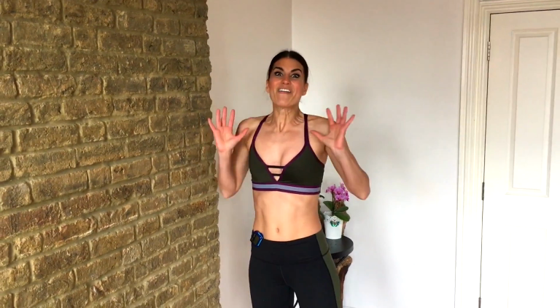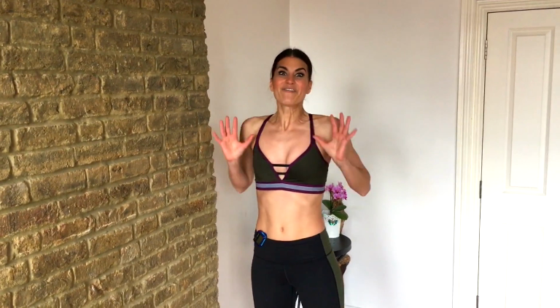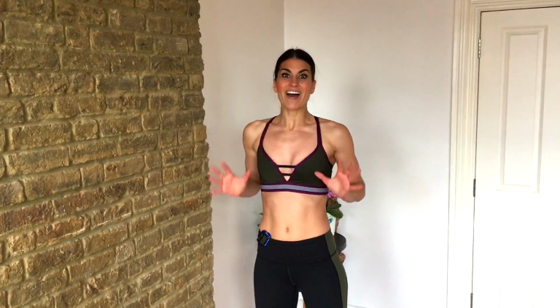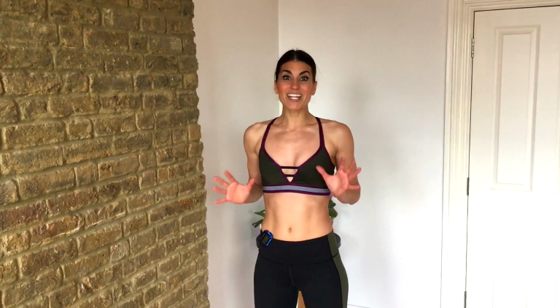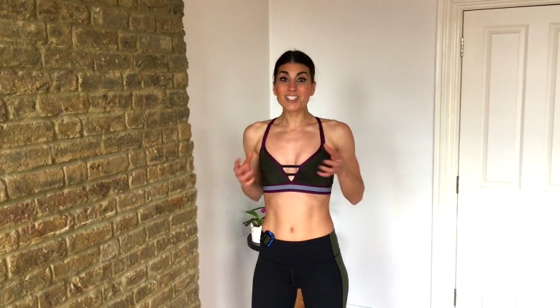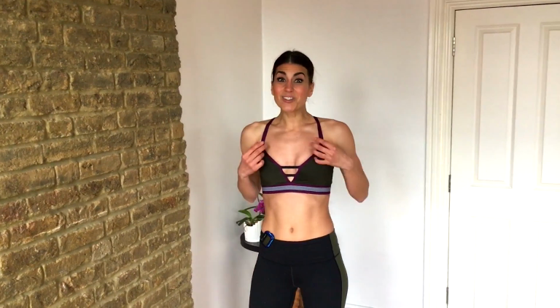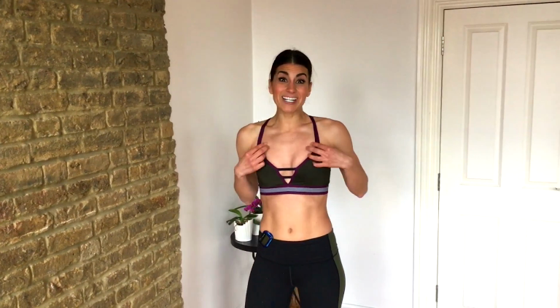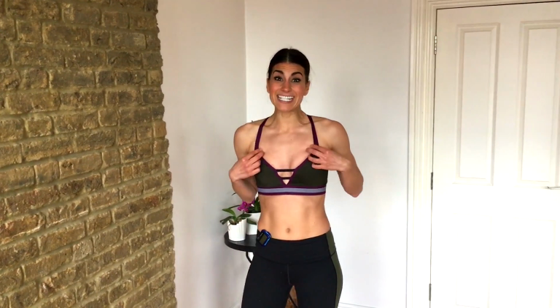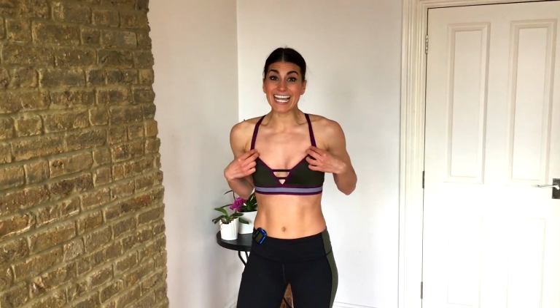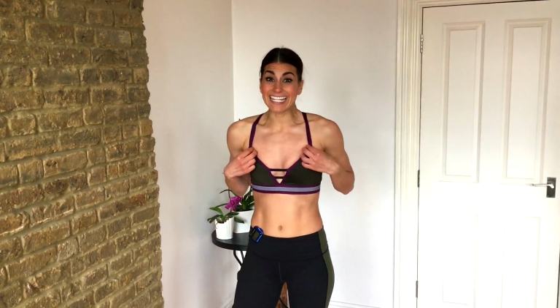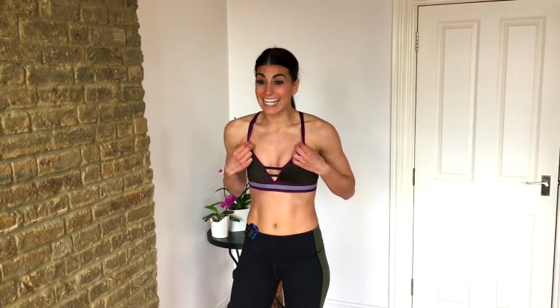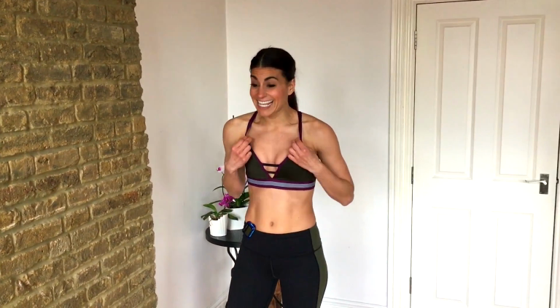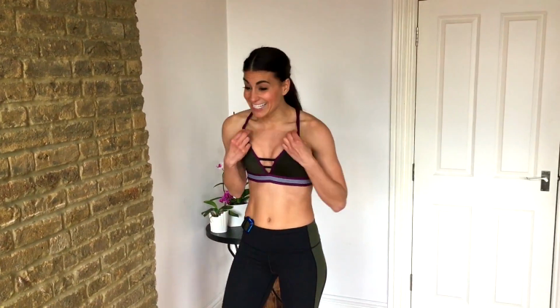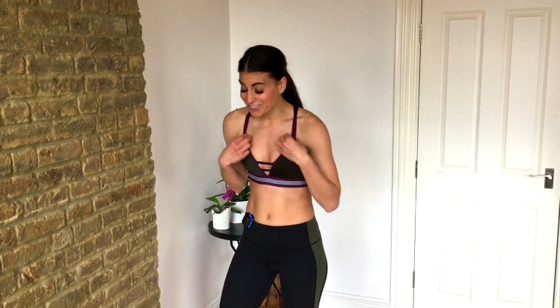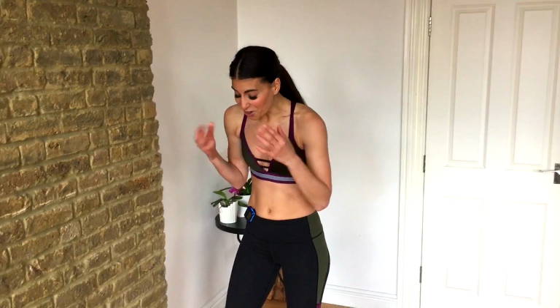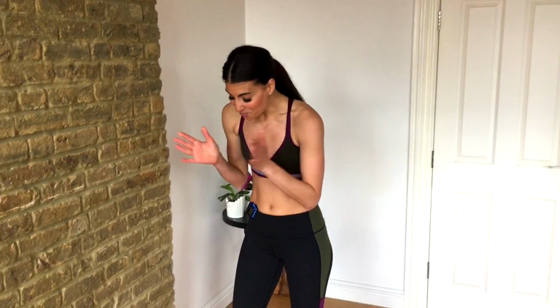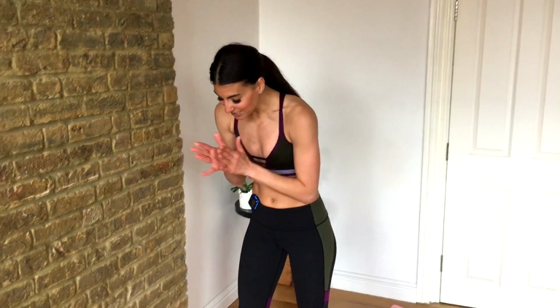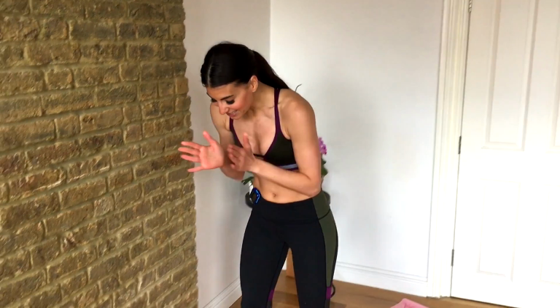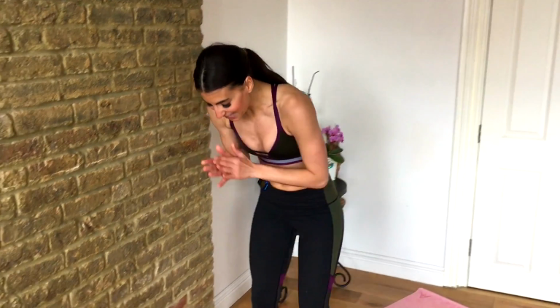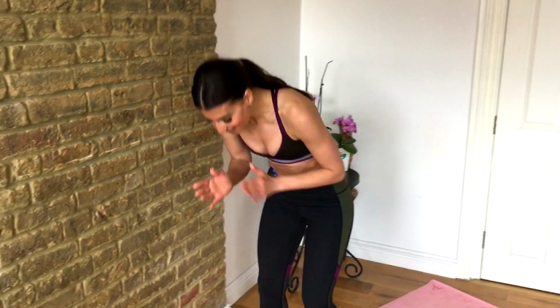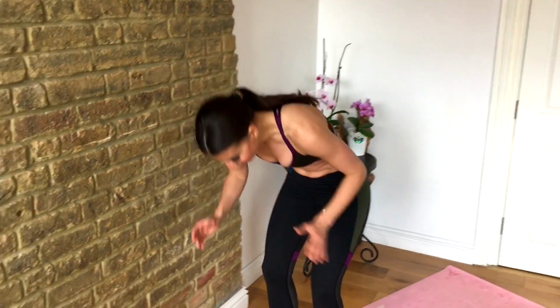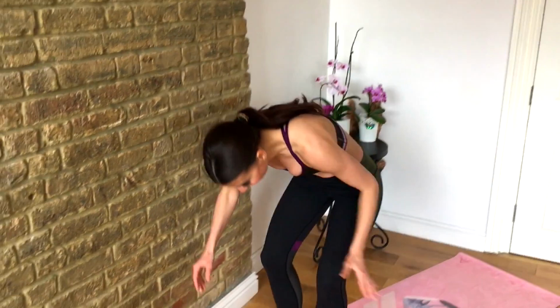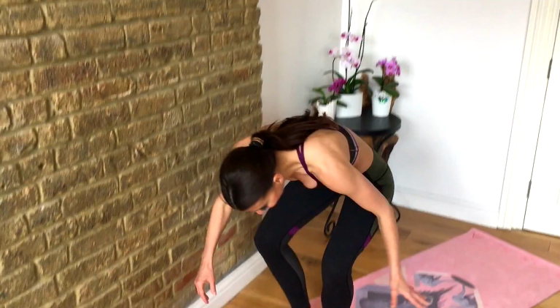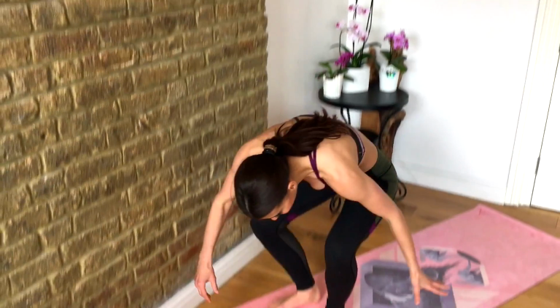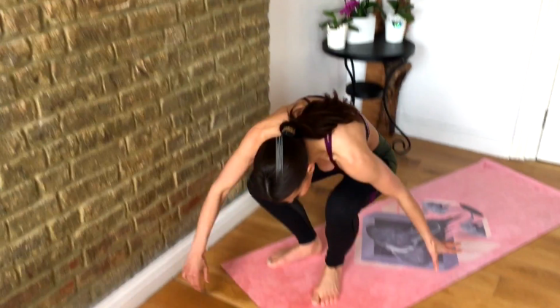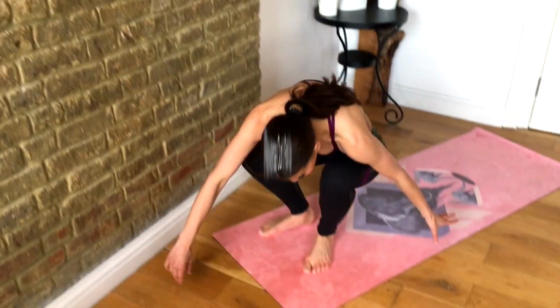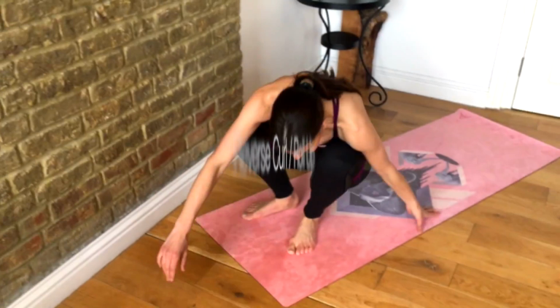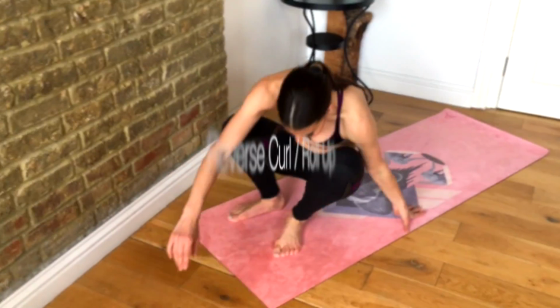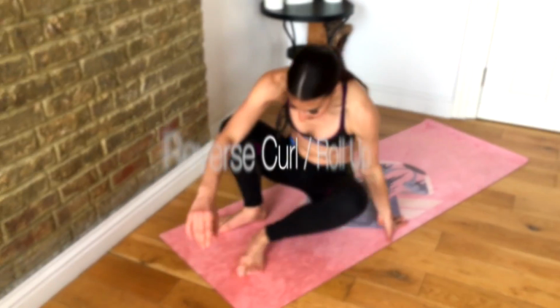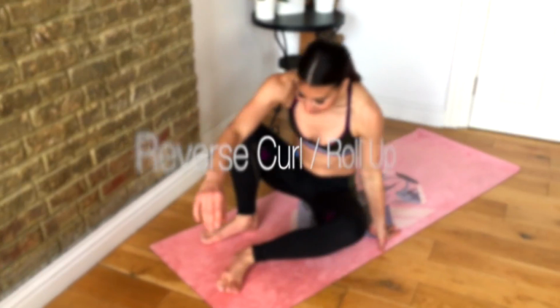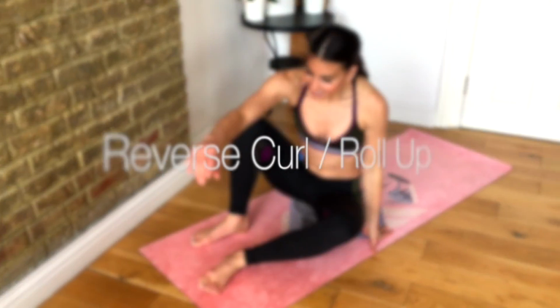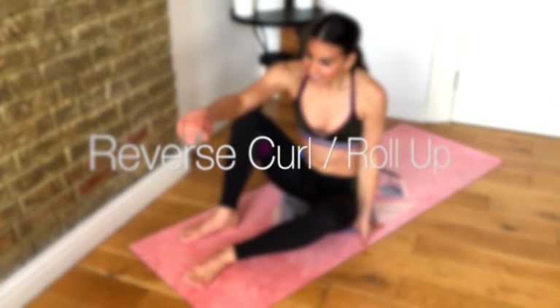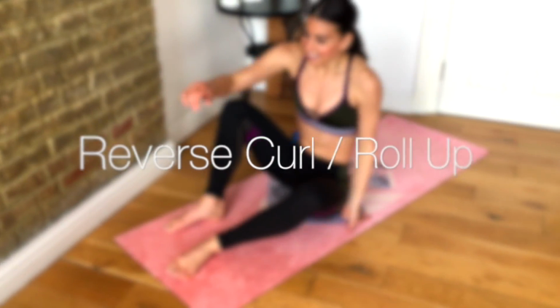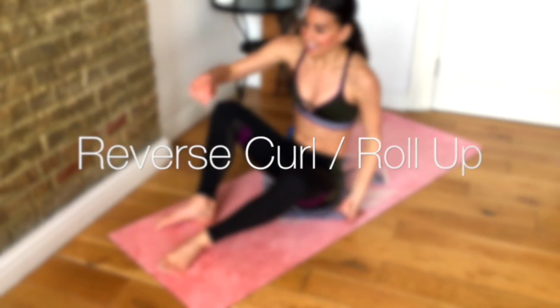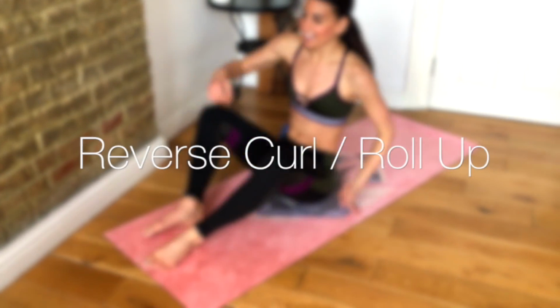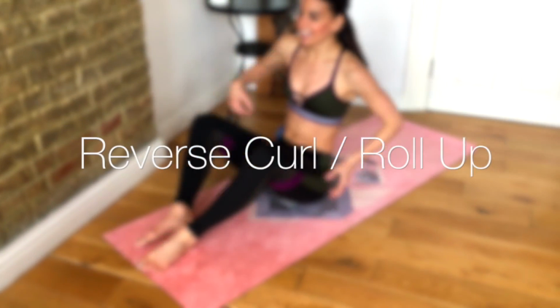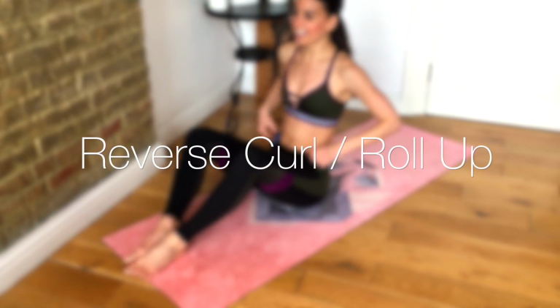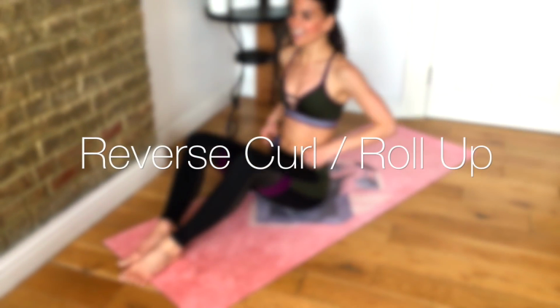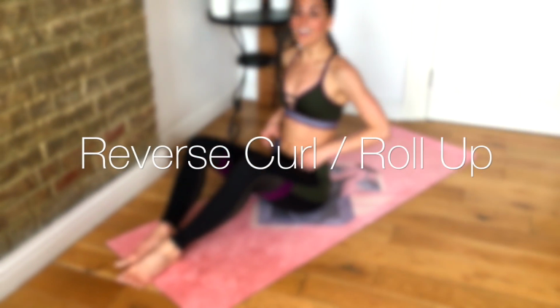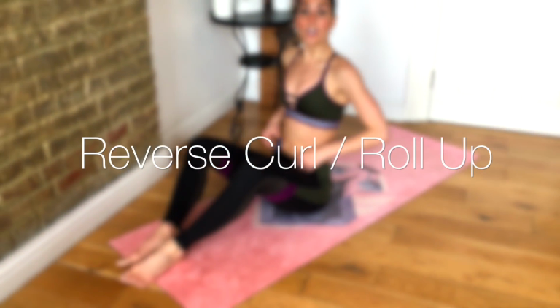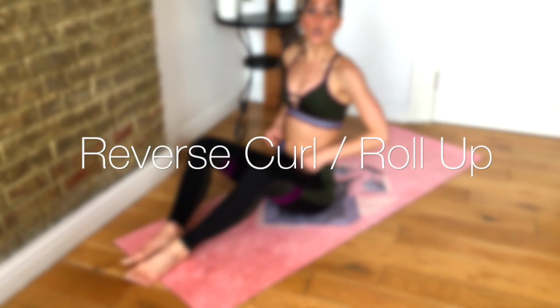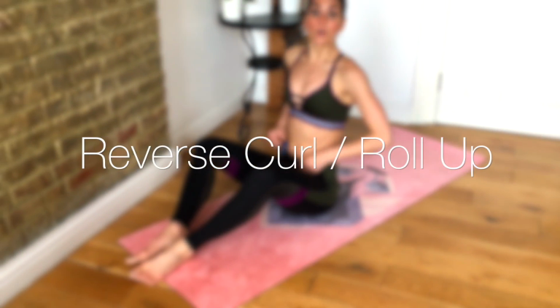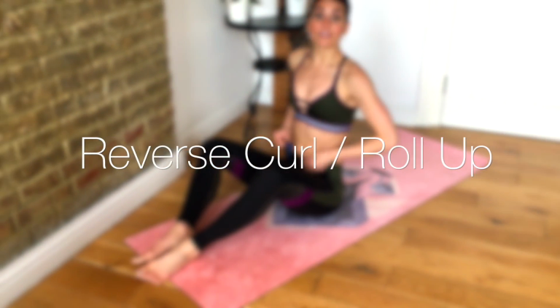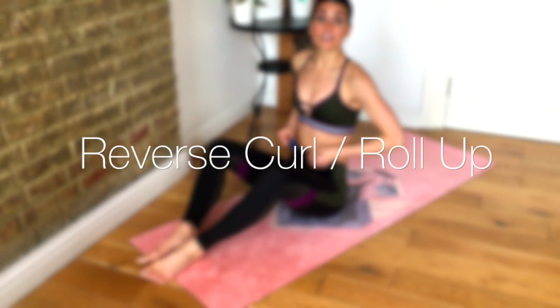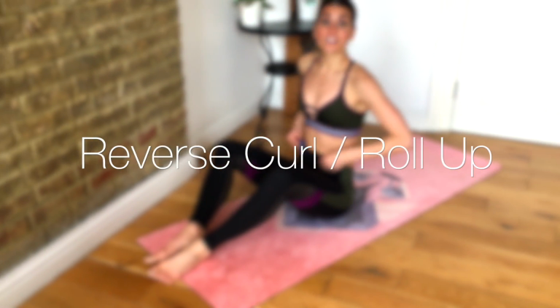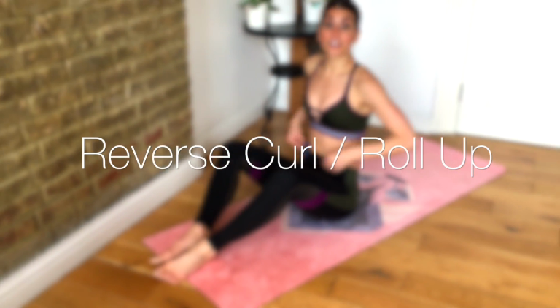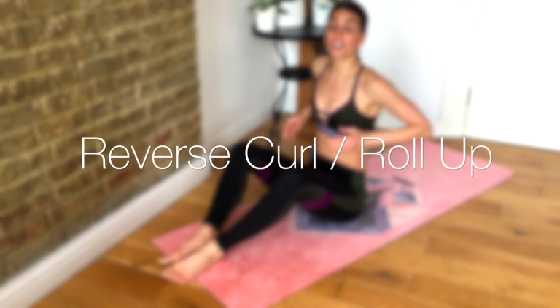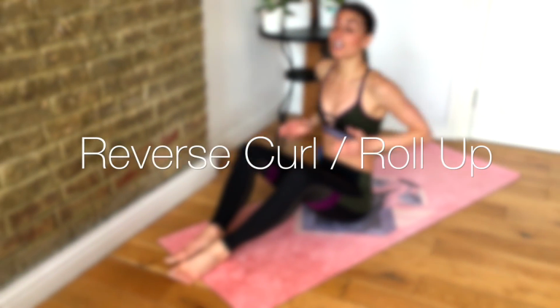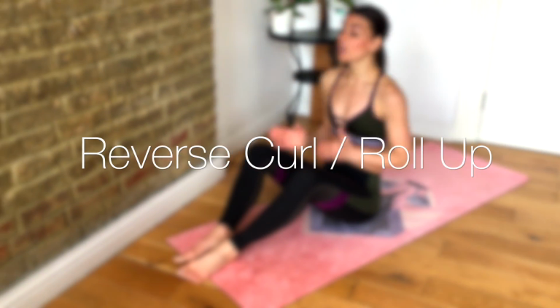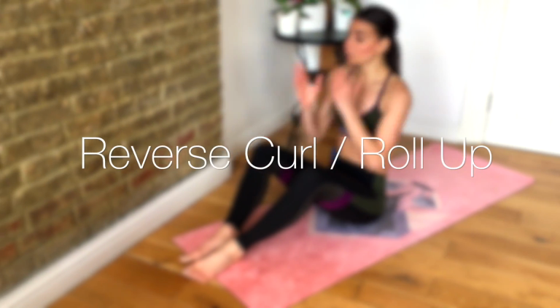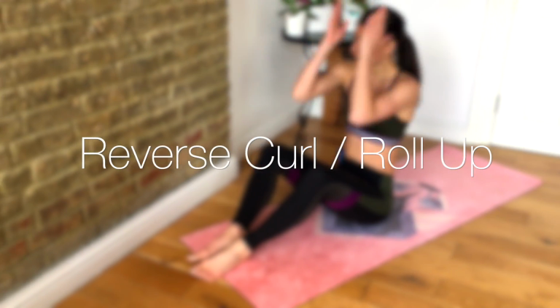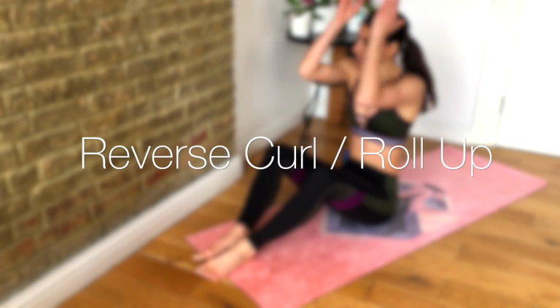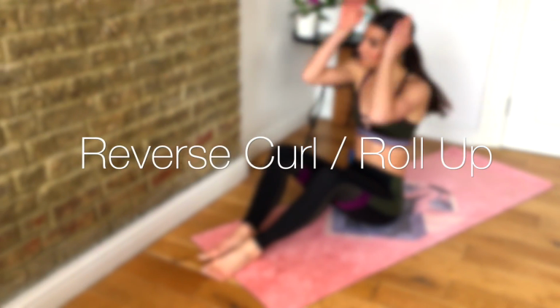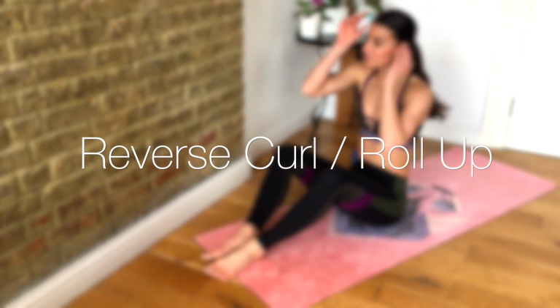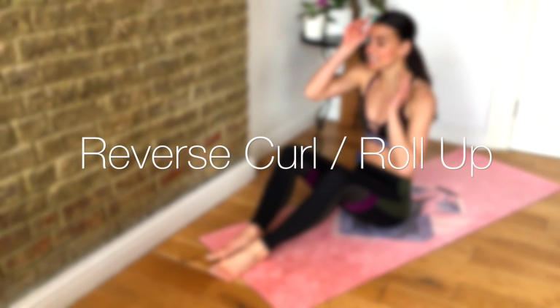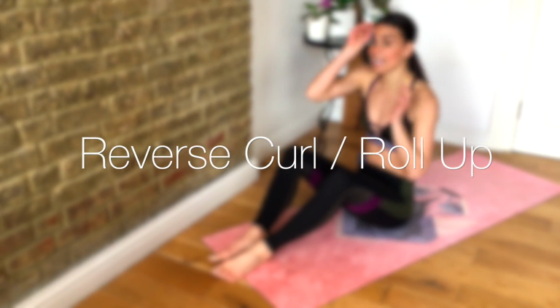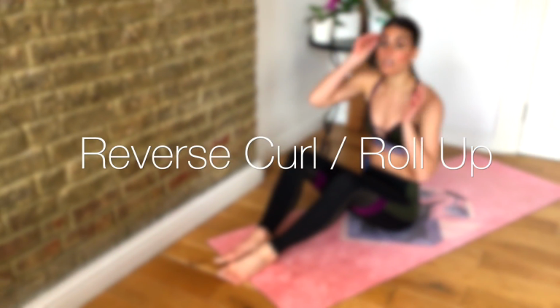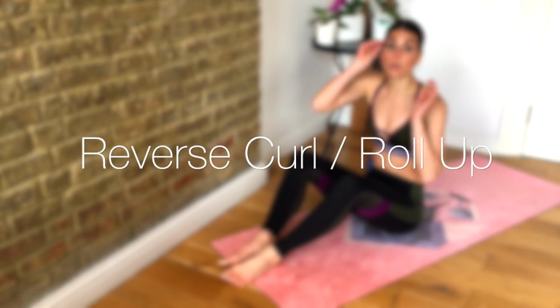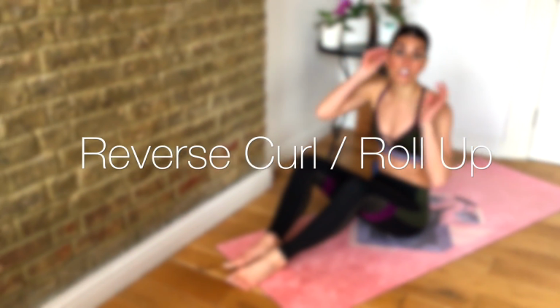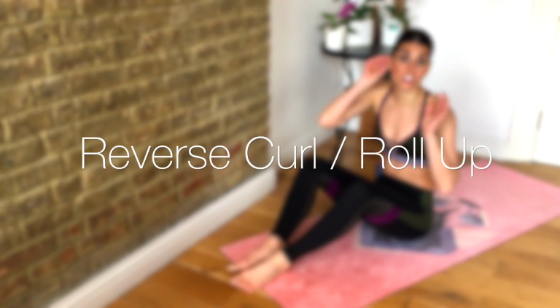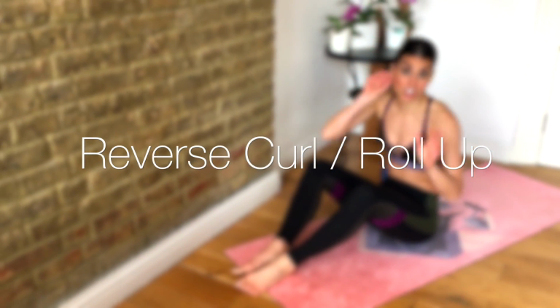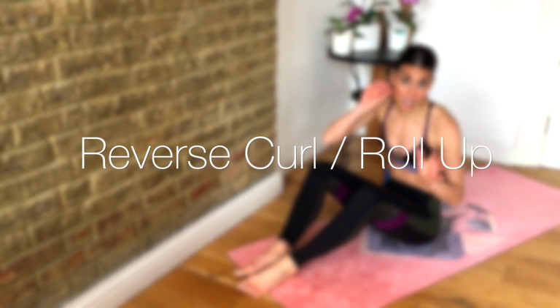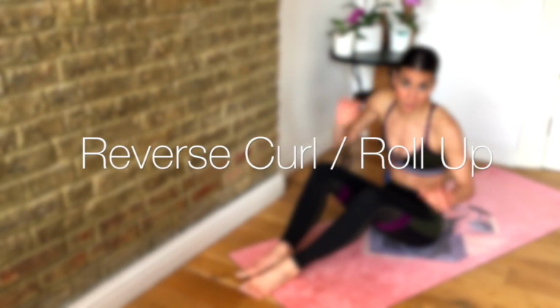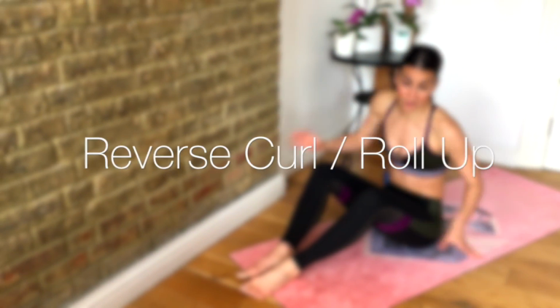Final 20 seconds. You're almost there. Reverse curl, roll up, stand or jump.